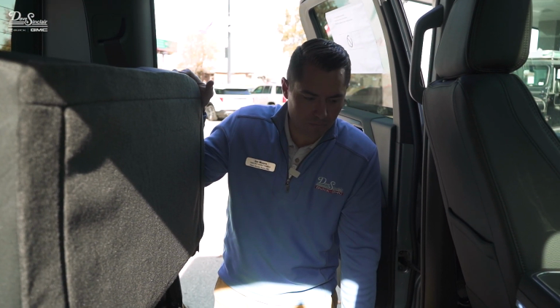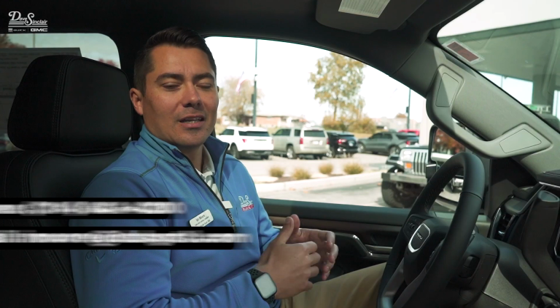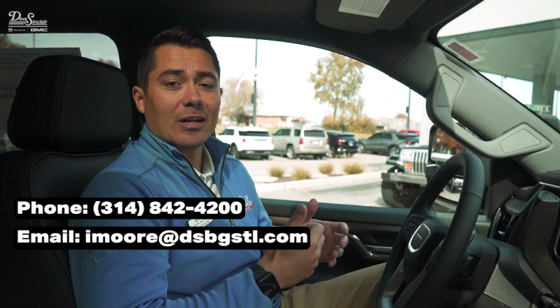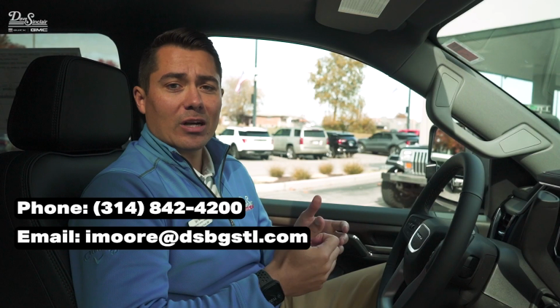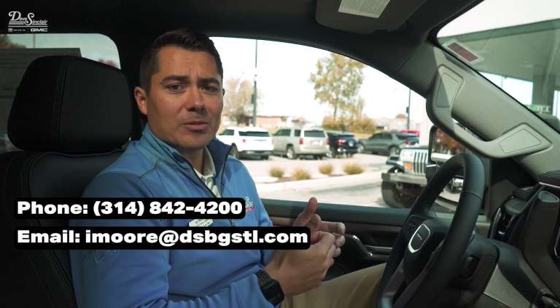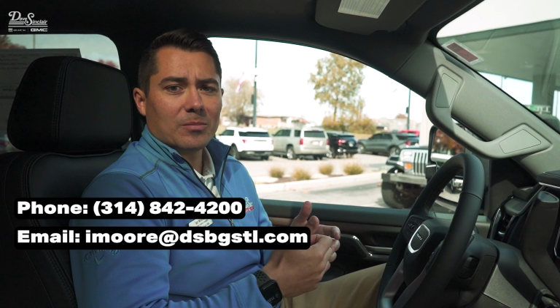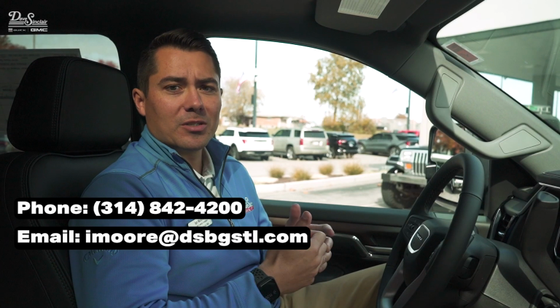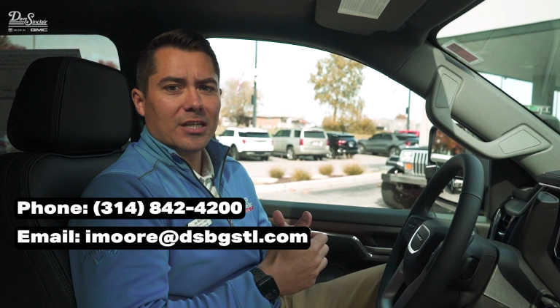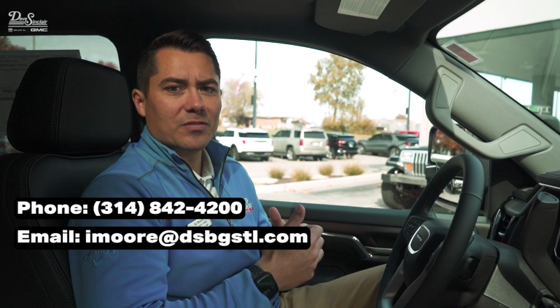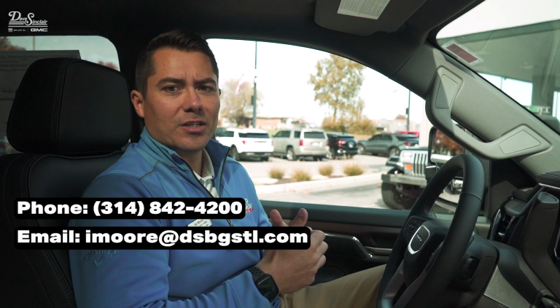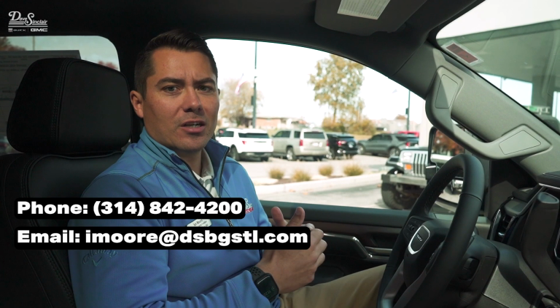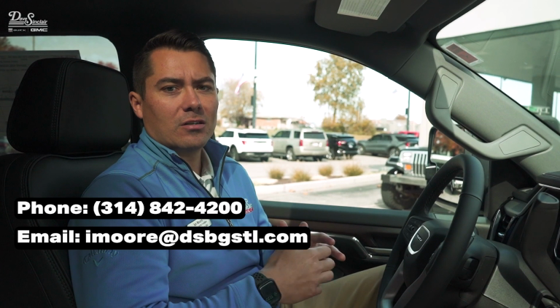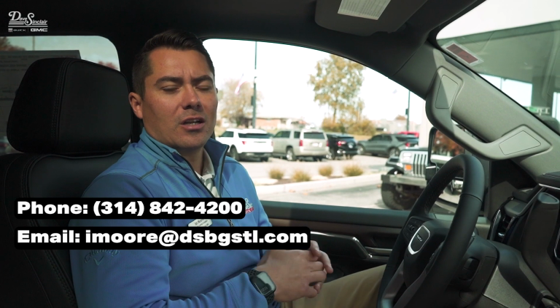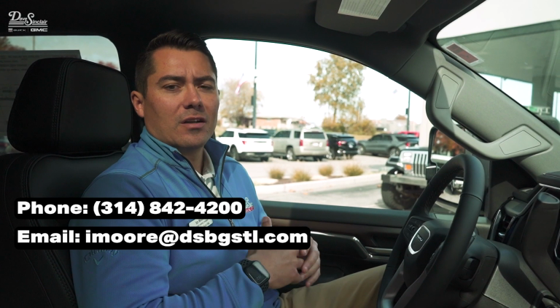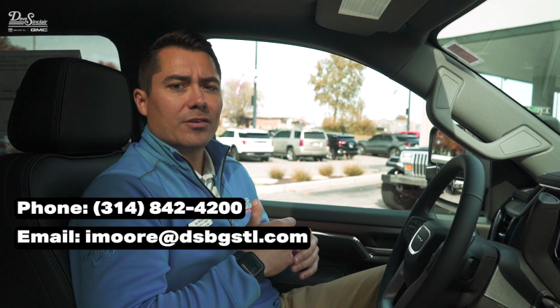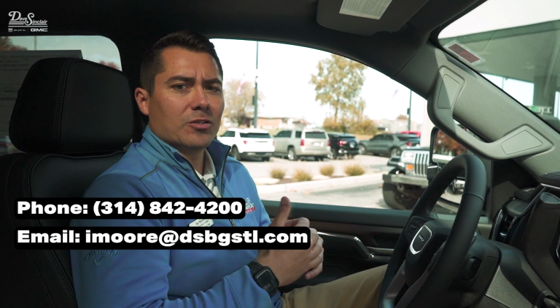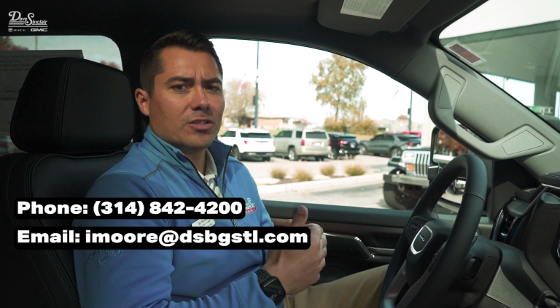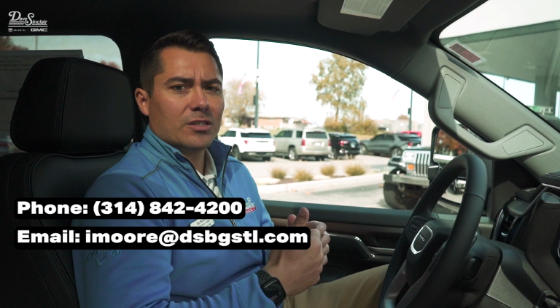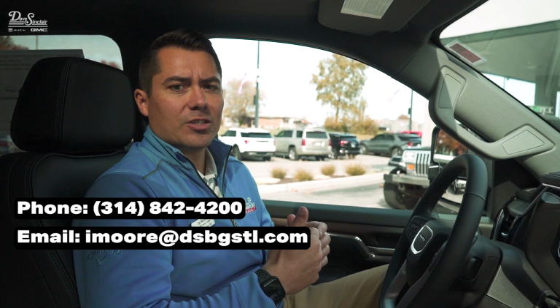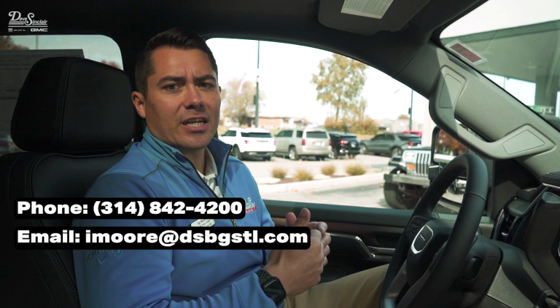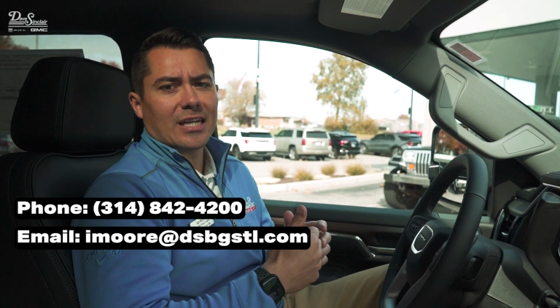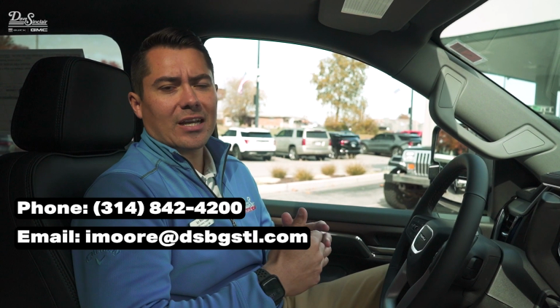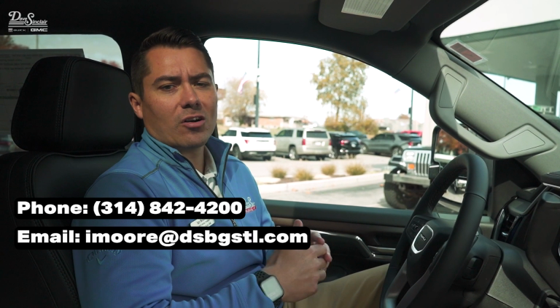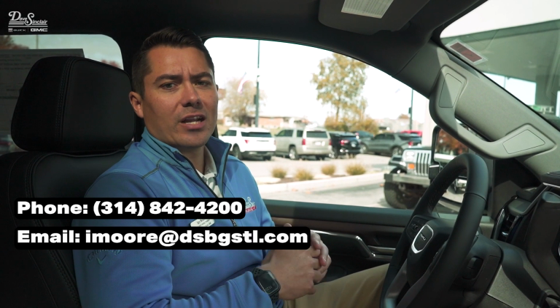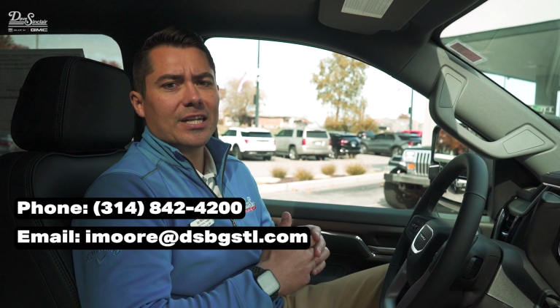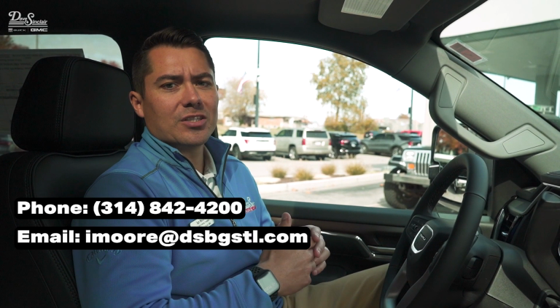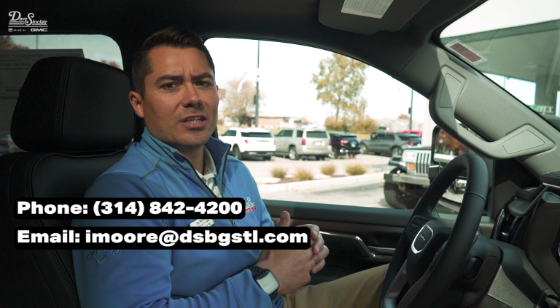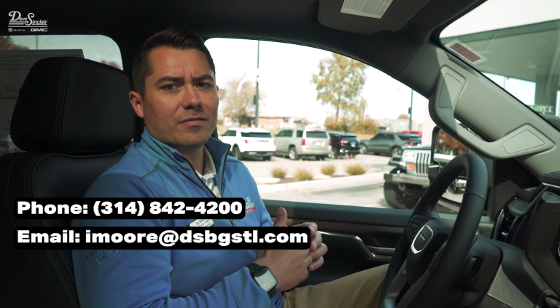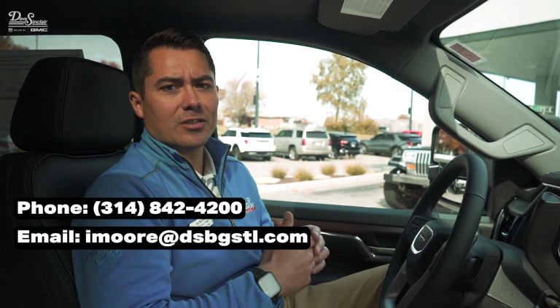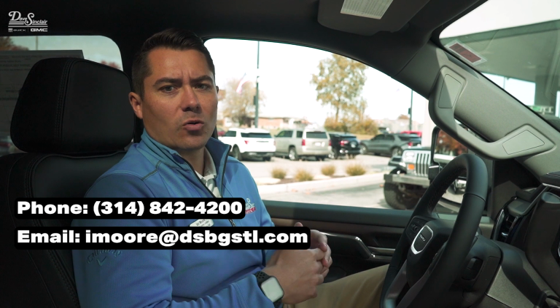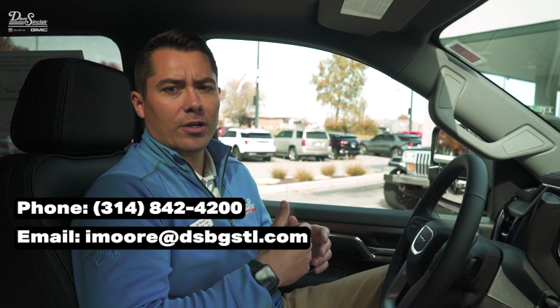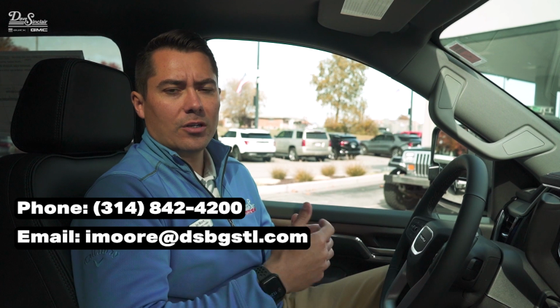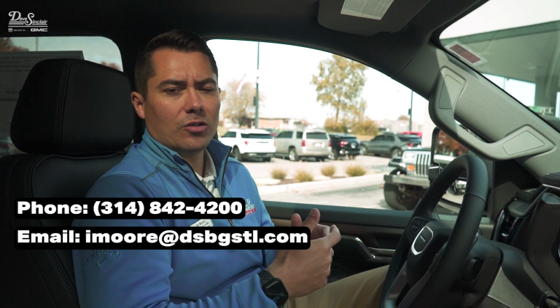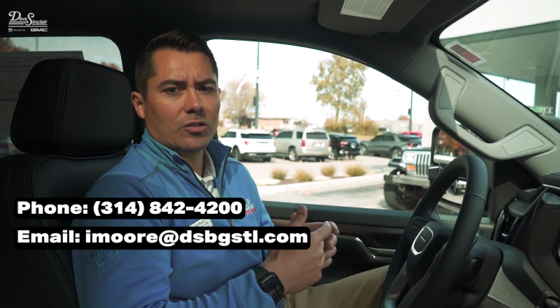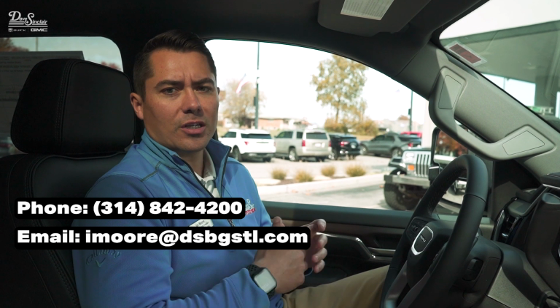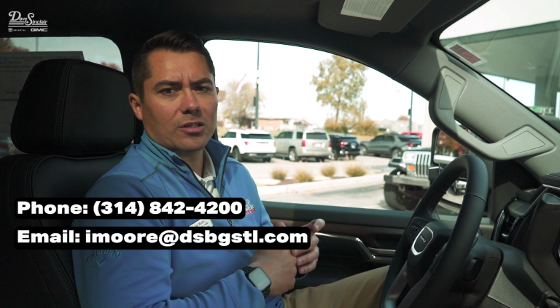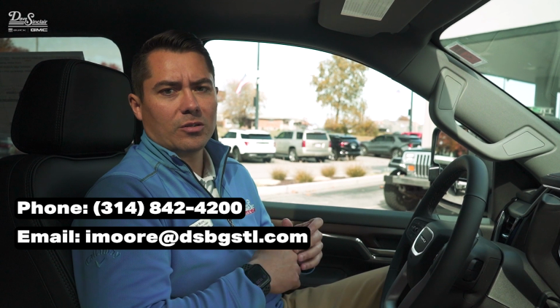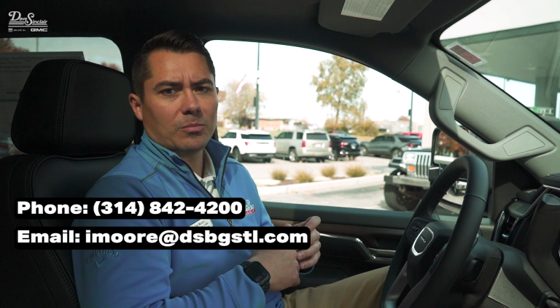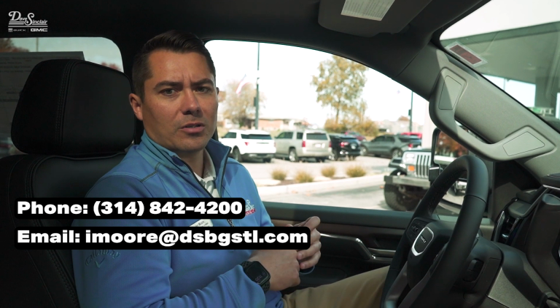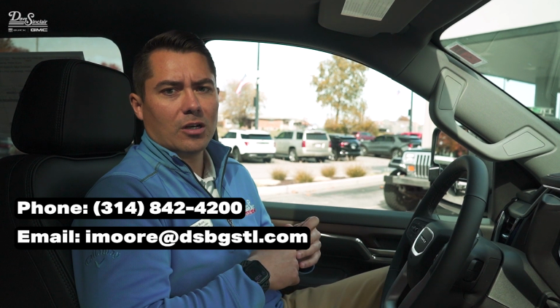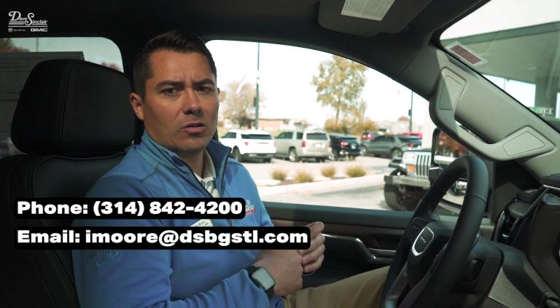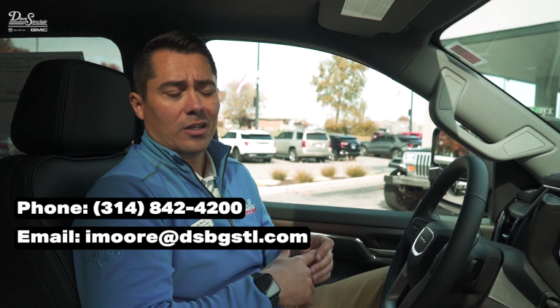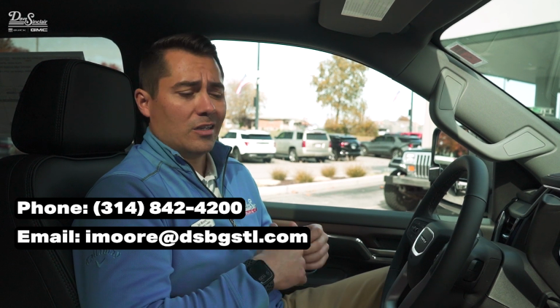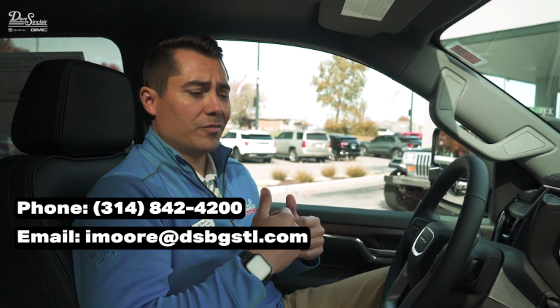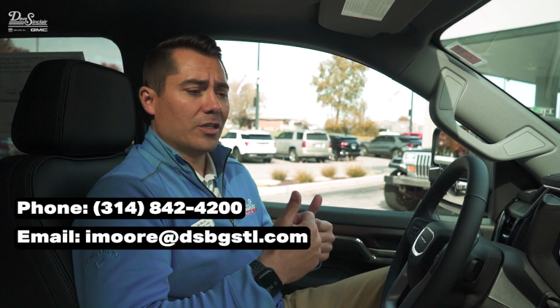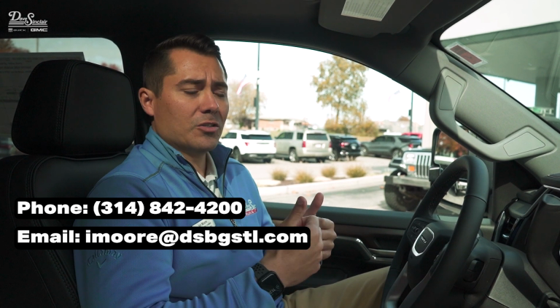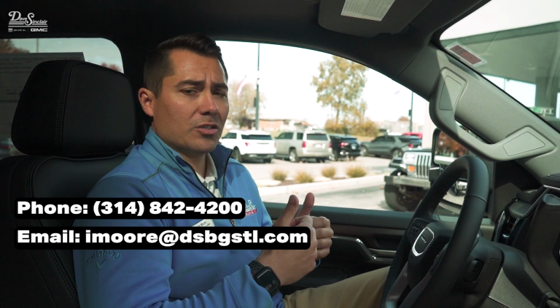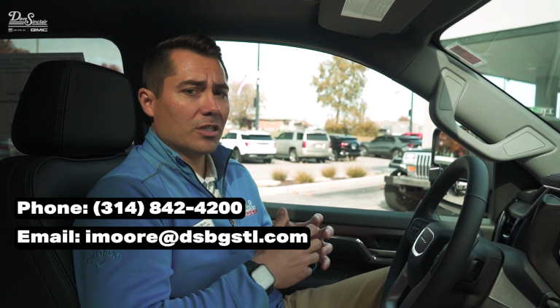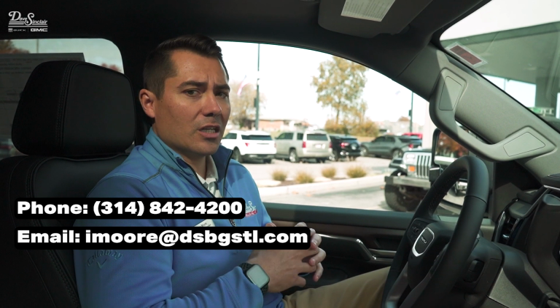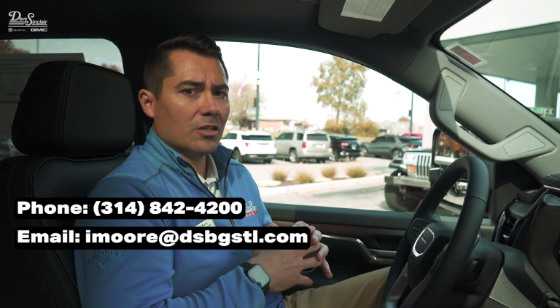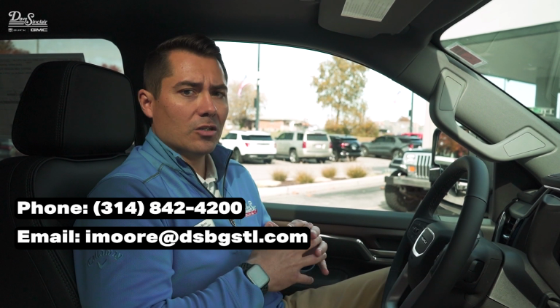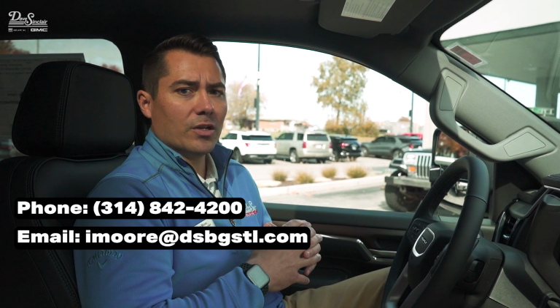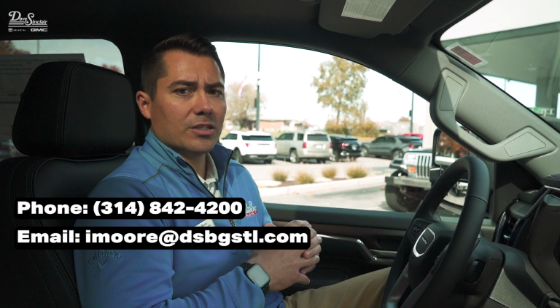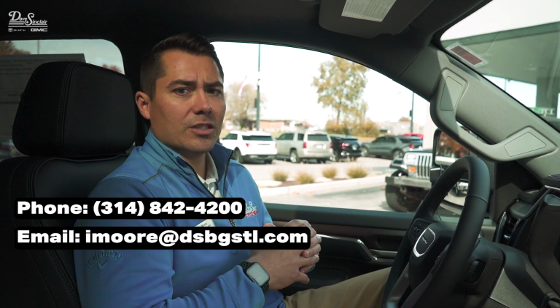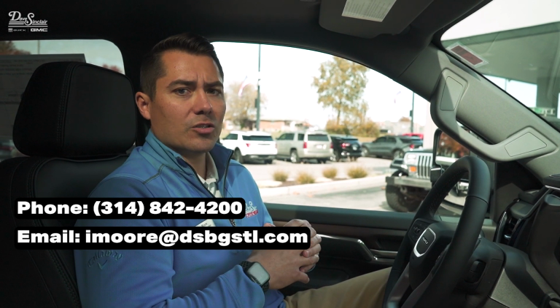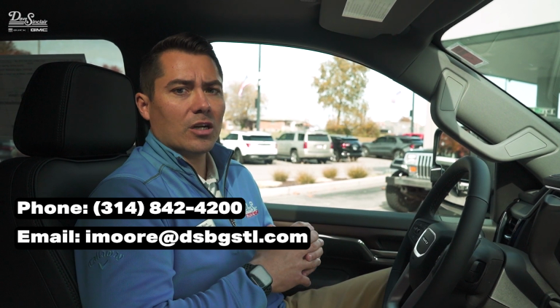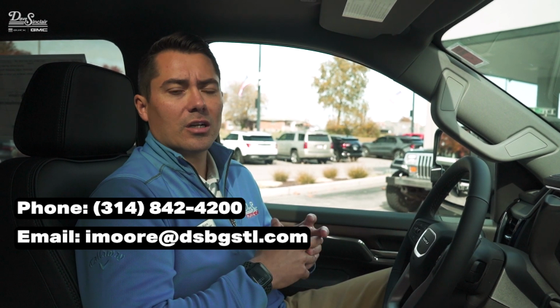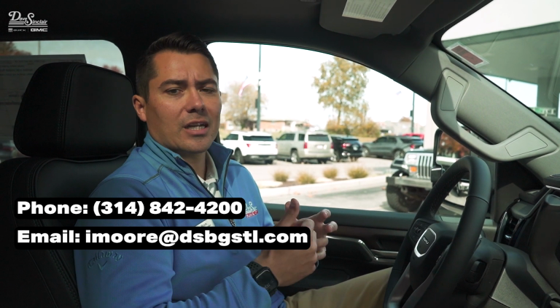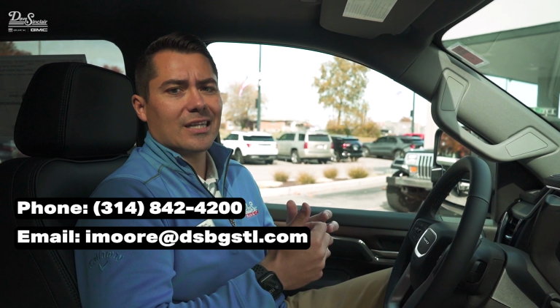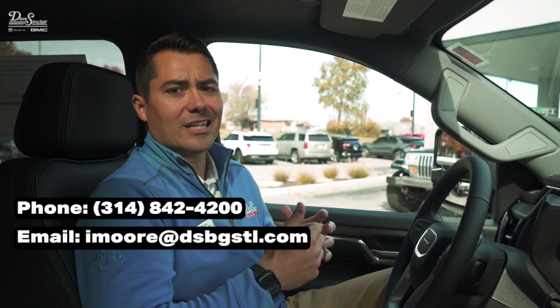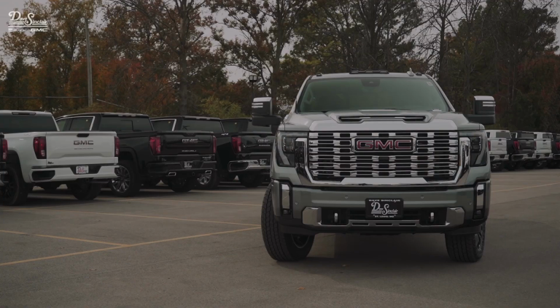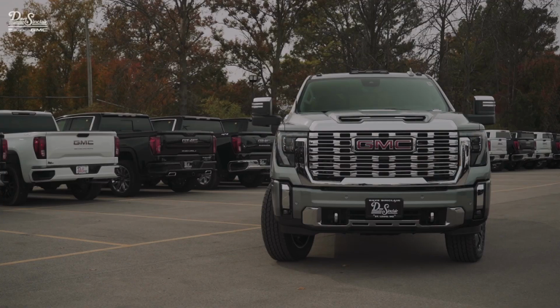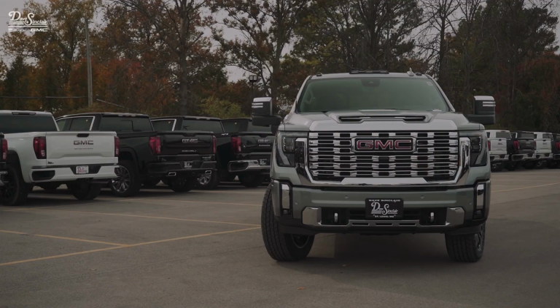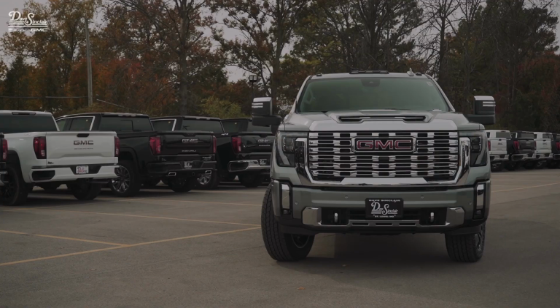And that wraps up today's video. If you're interested in checking out our HD inventory, you can click the link below. If you're interested in getting a new HD truck, contact me today.